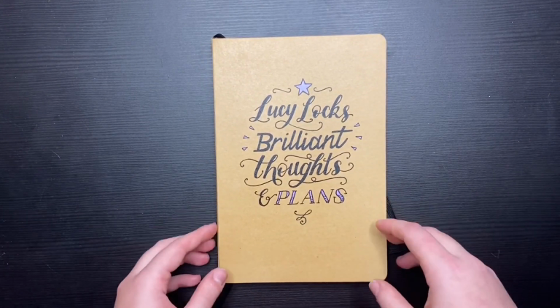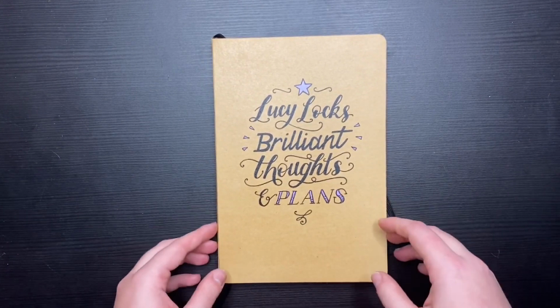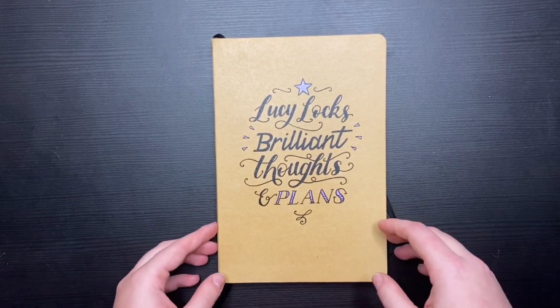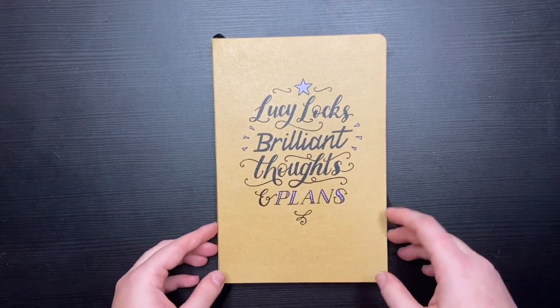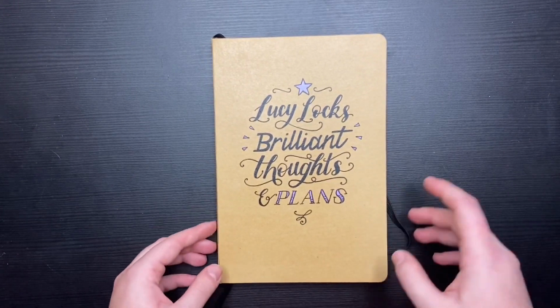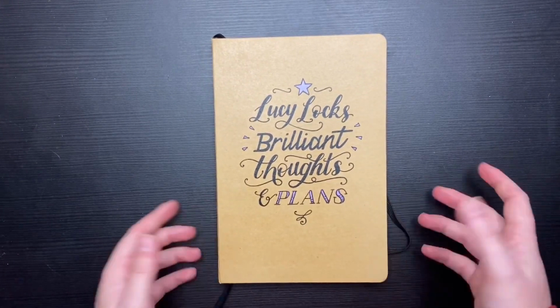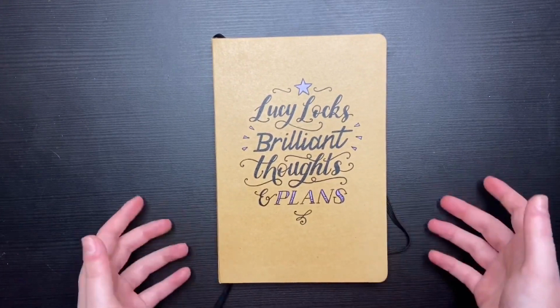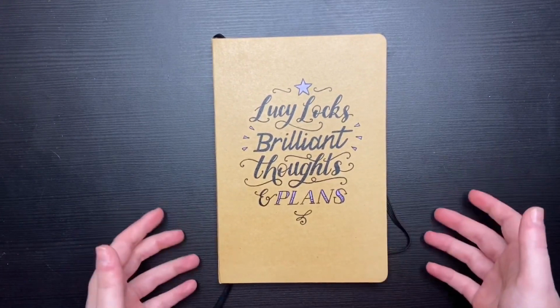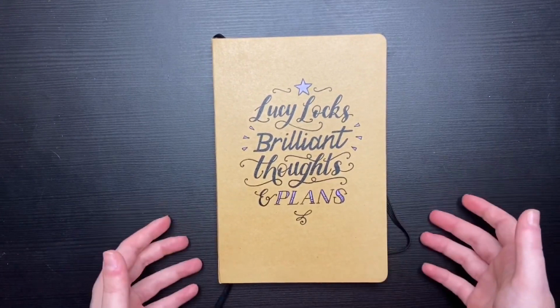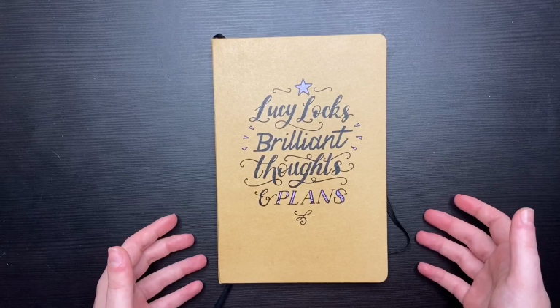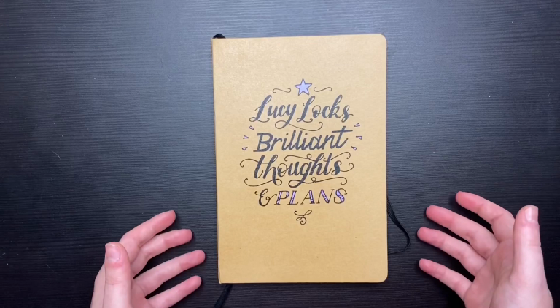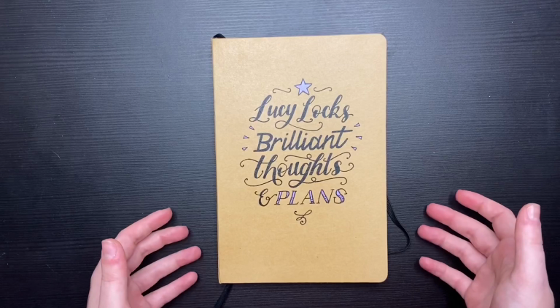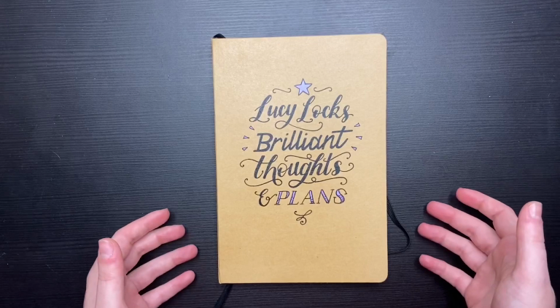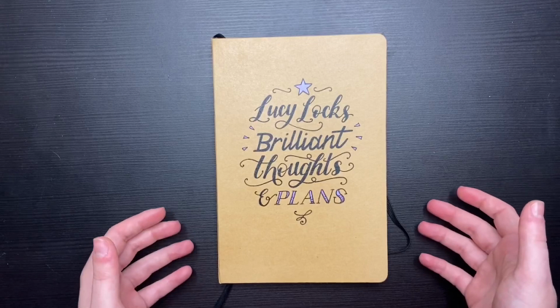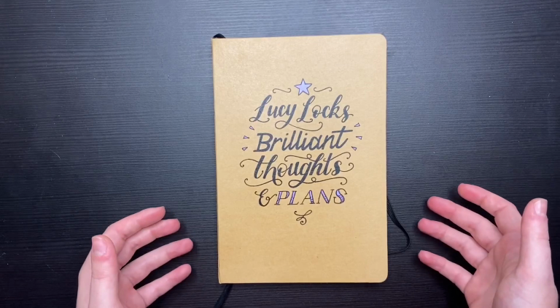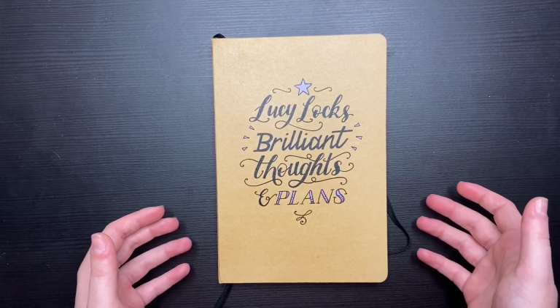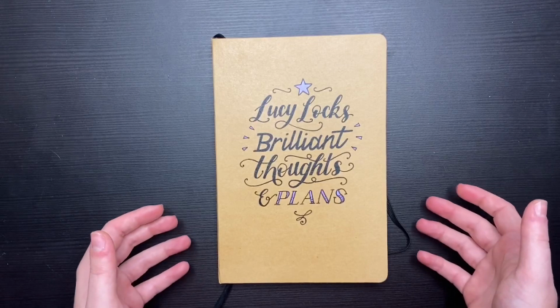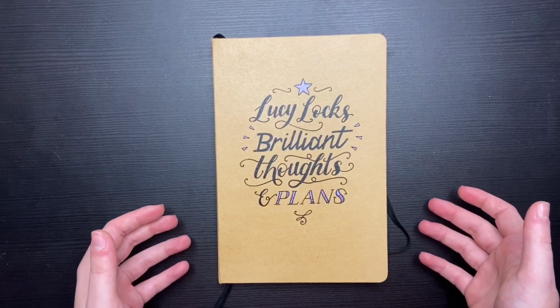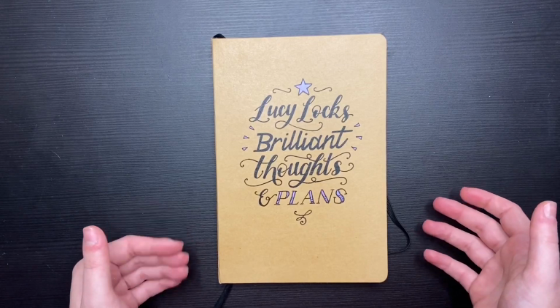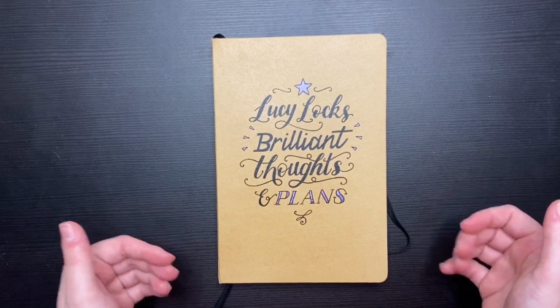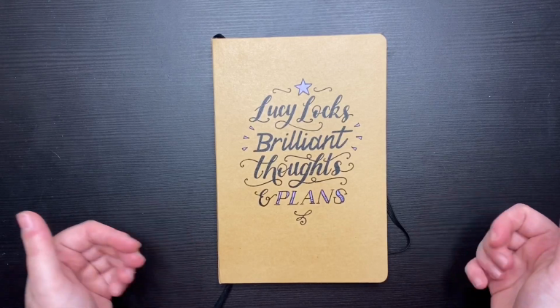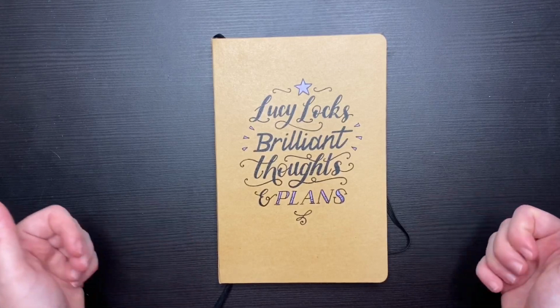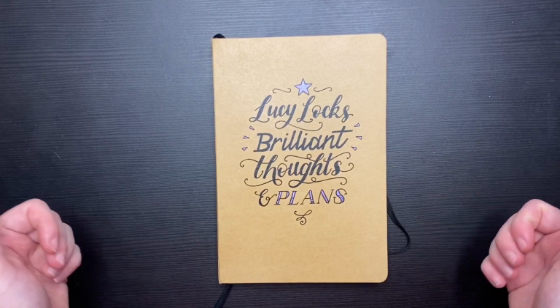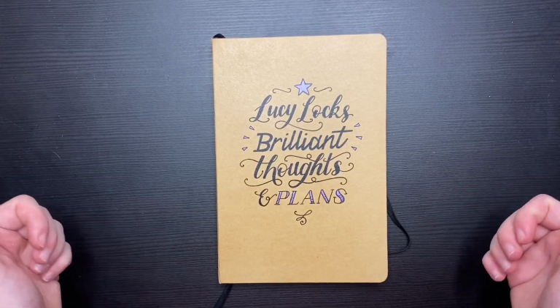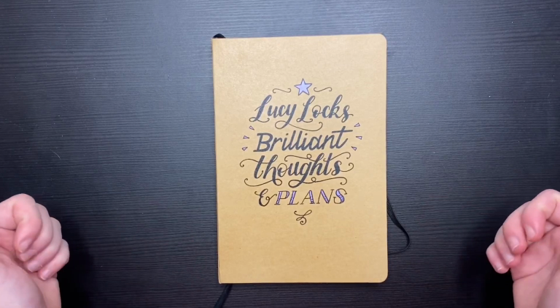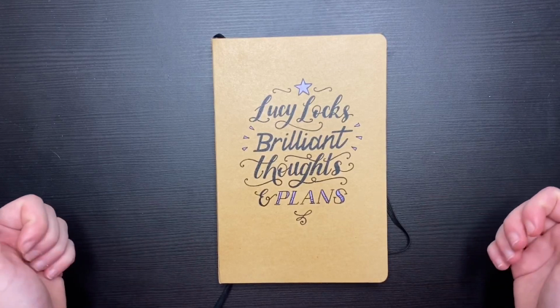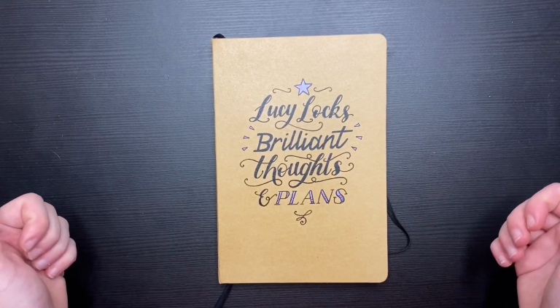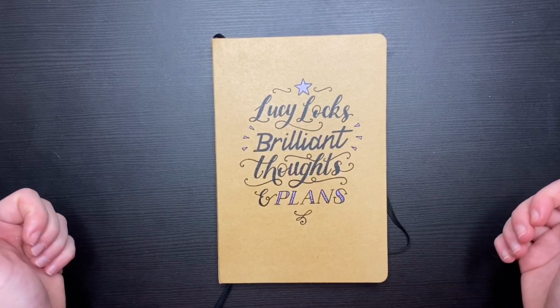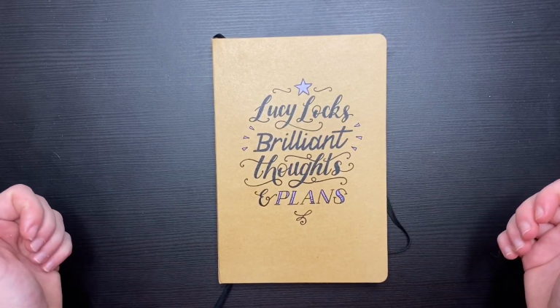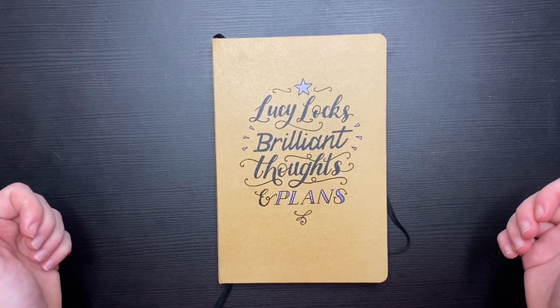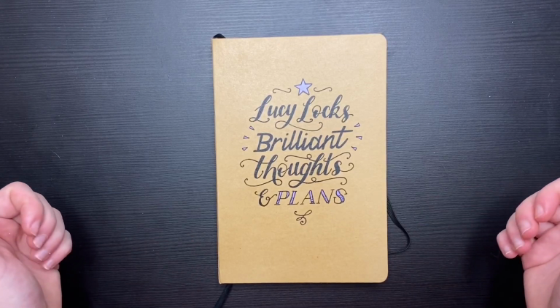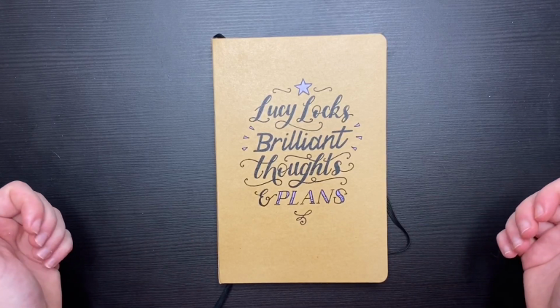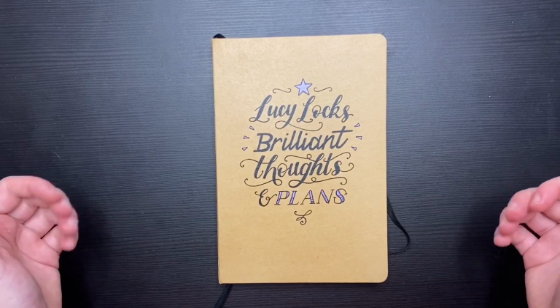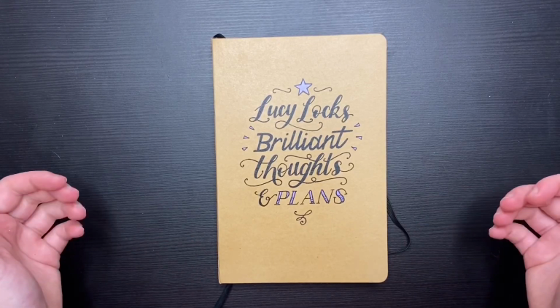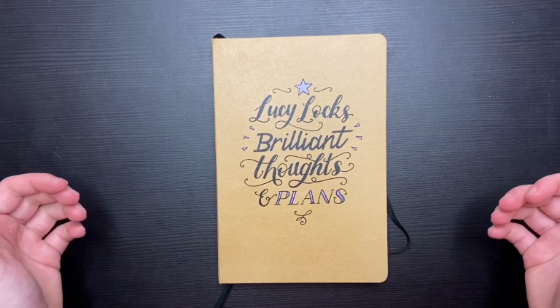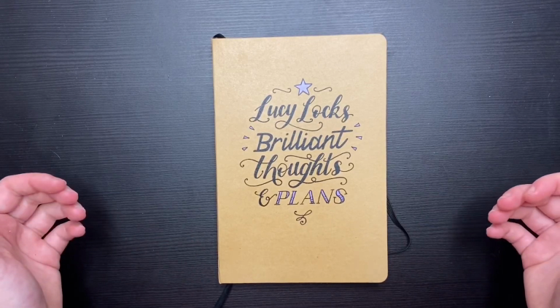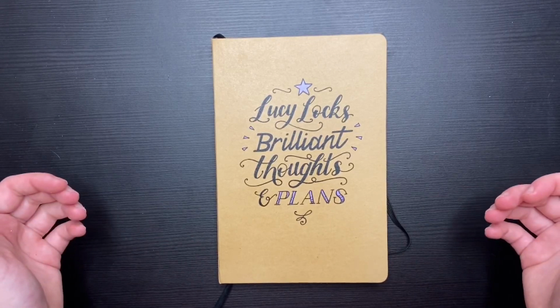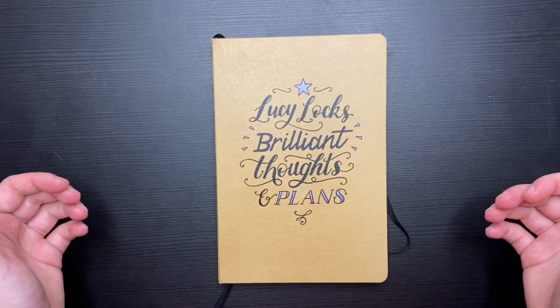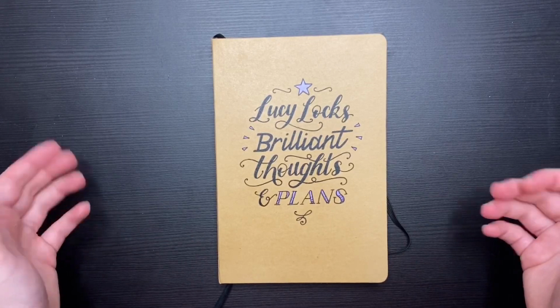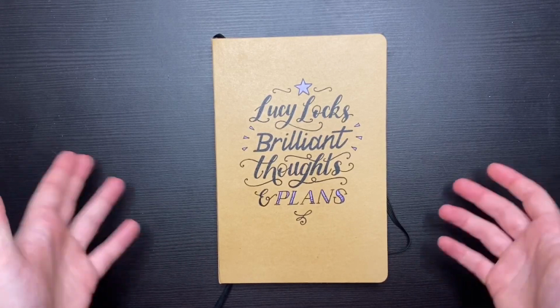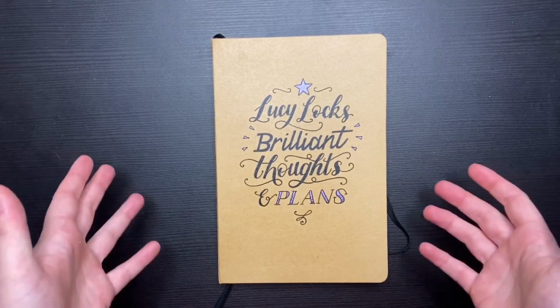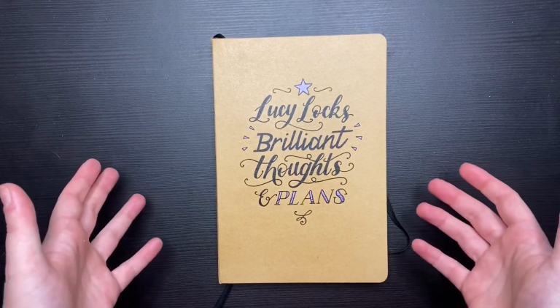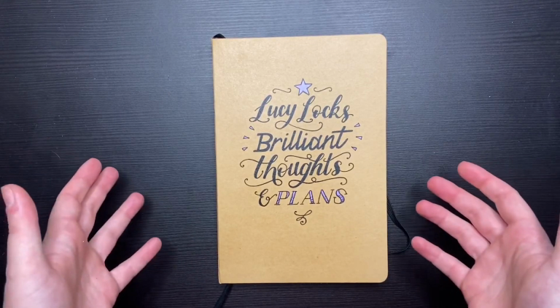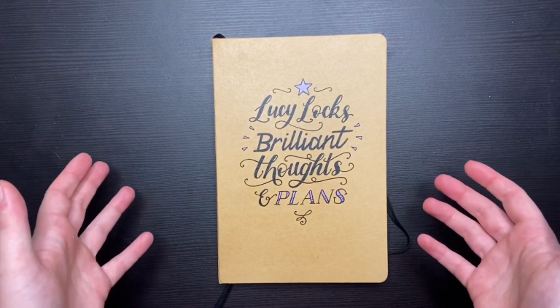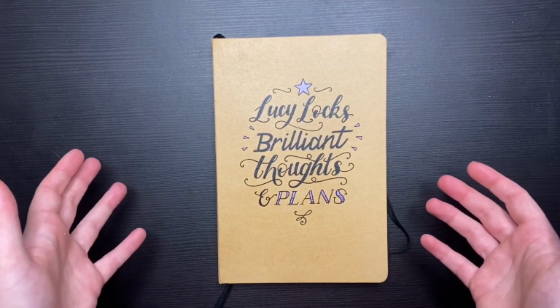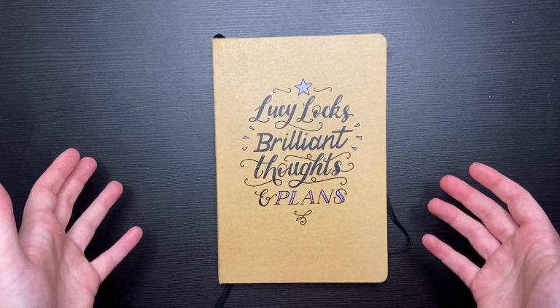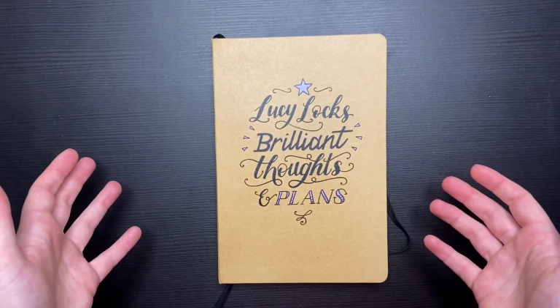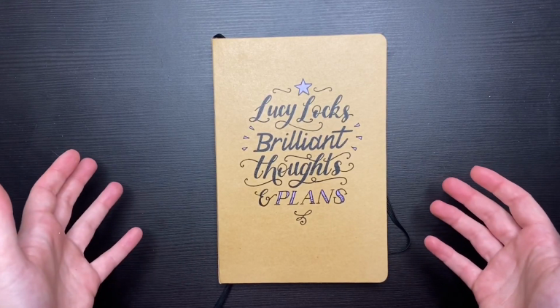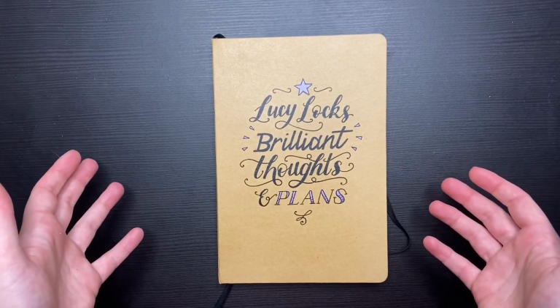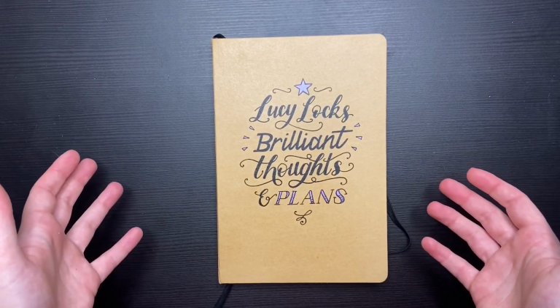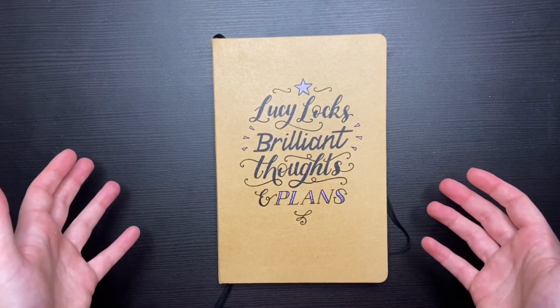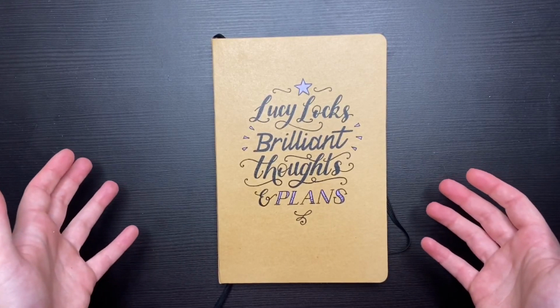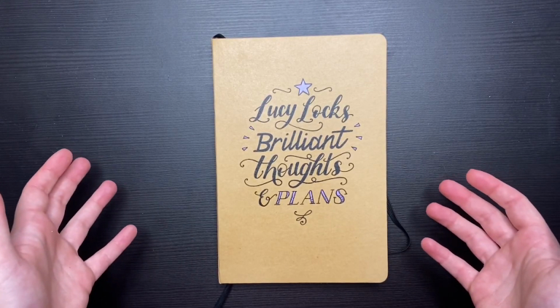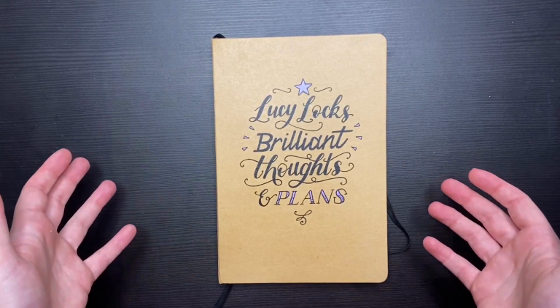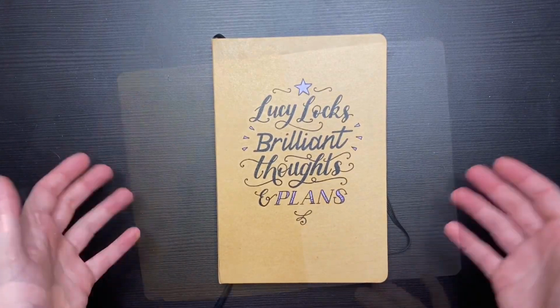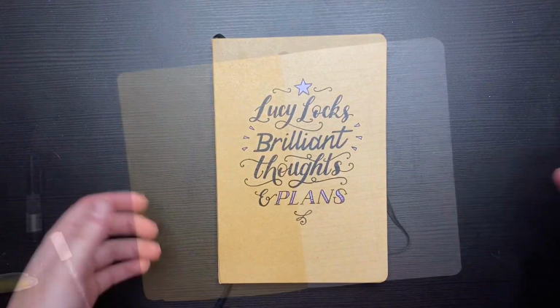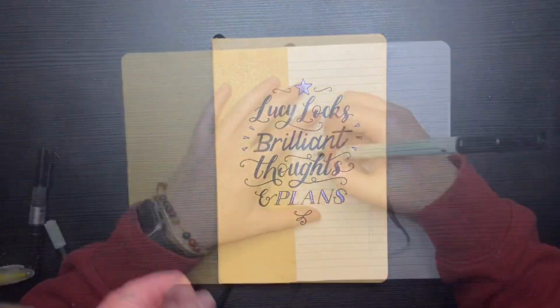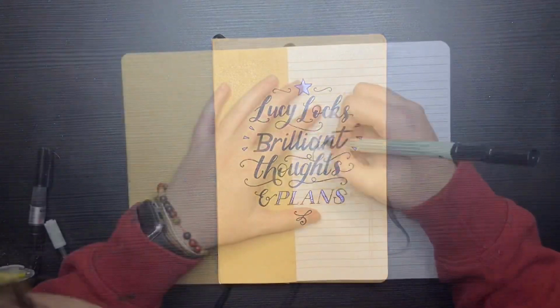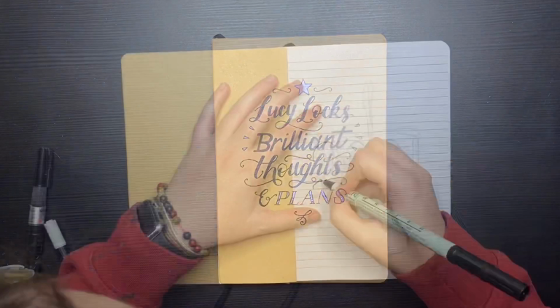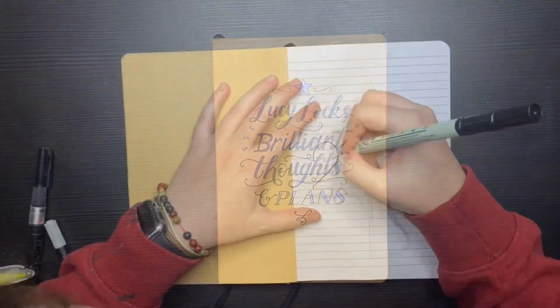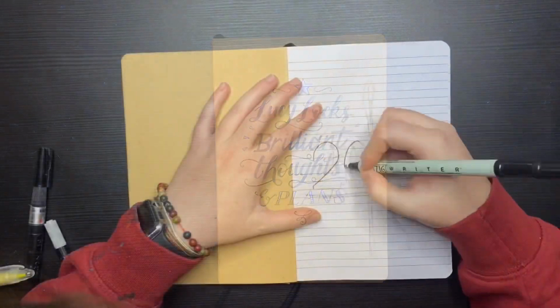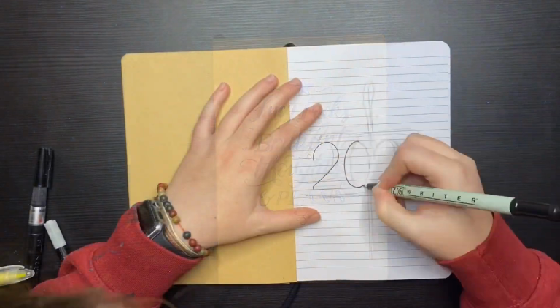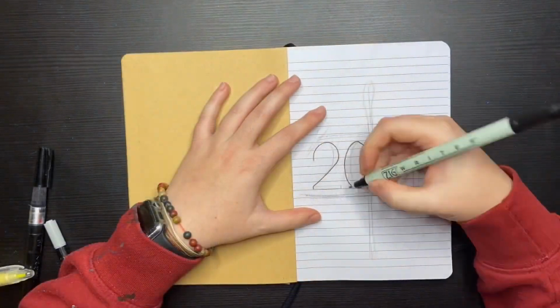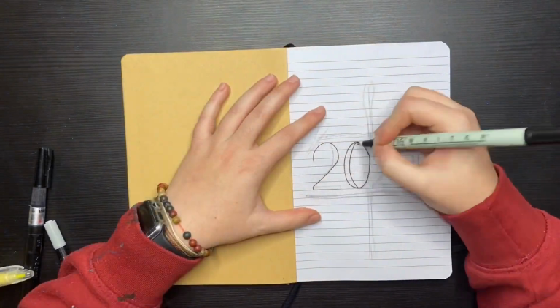So that's basically what this video is all about and let's have a look at what I can come up with.